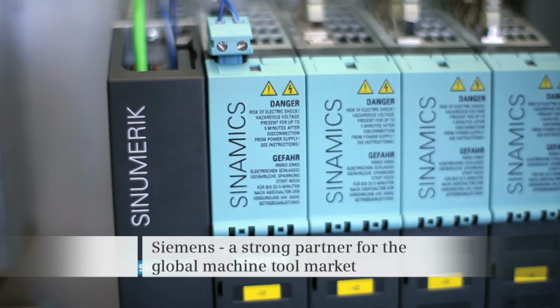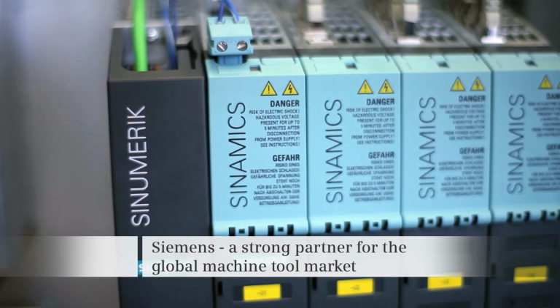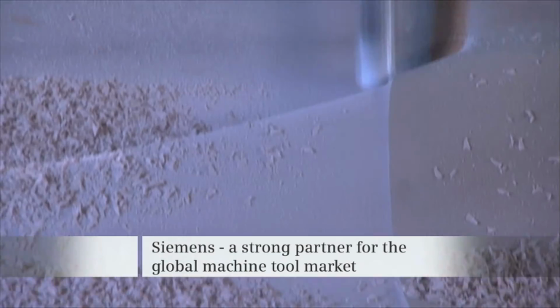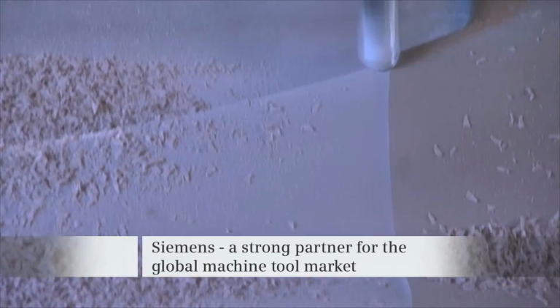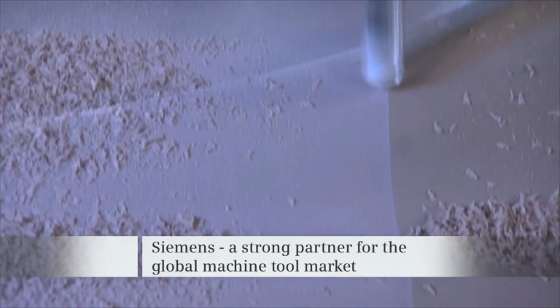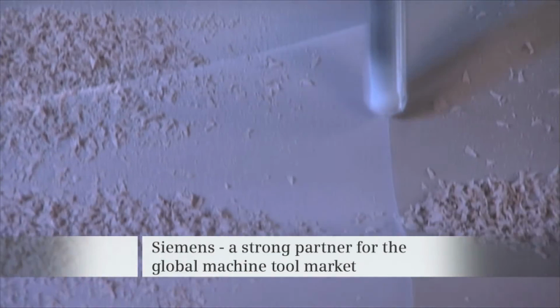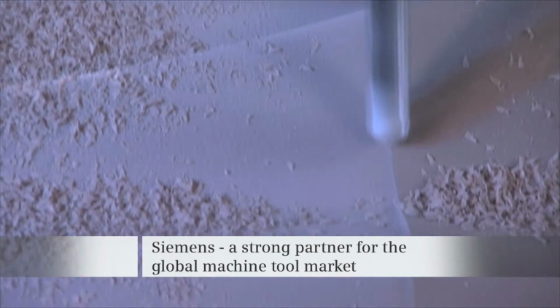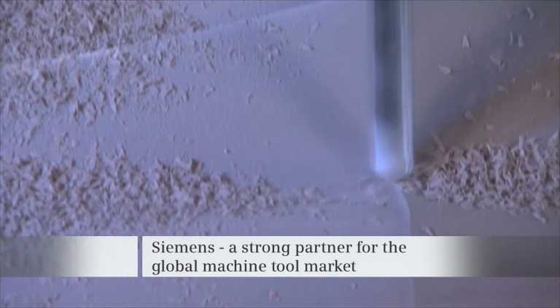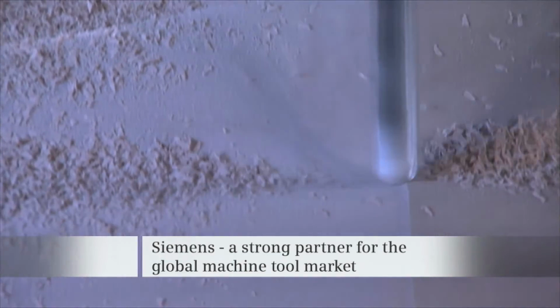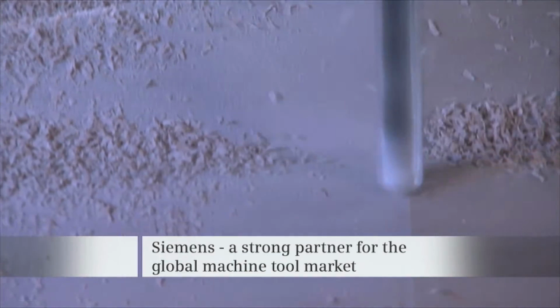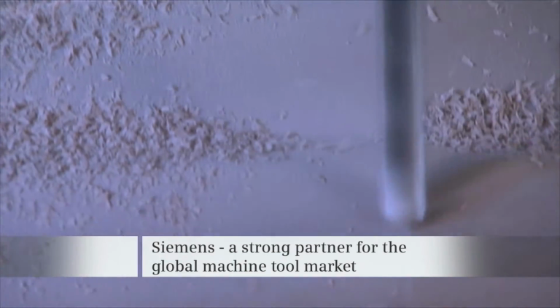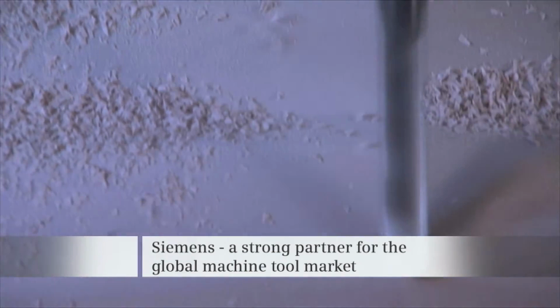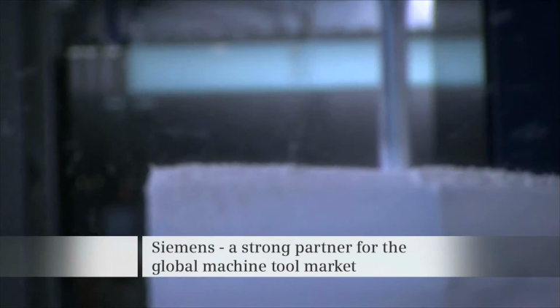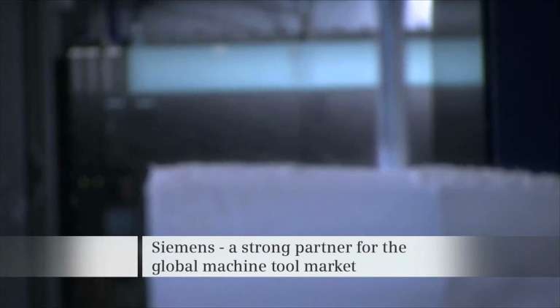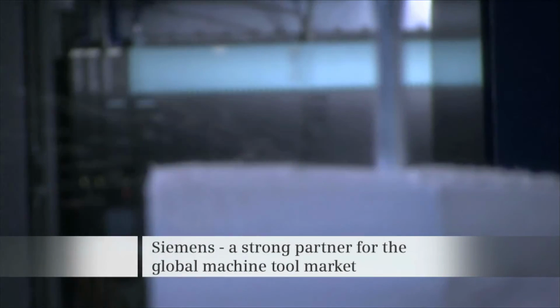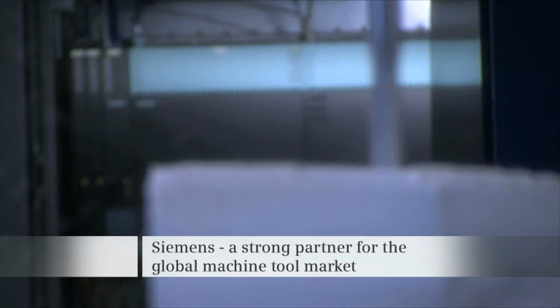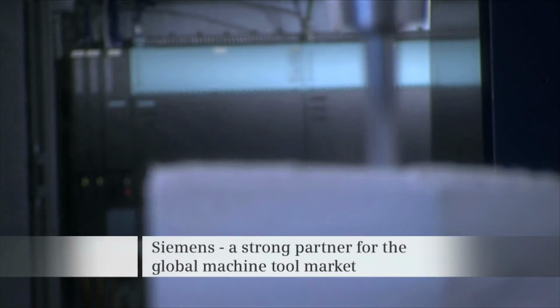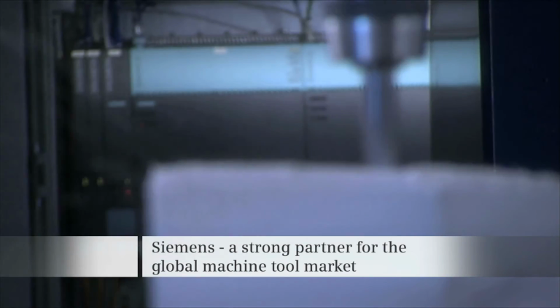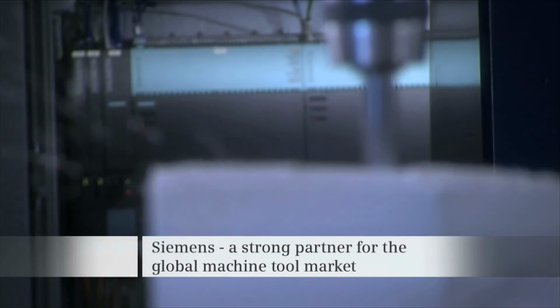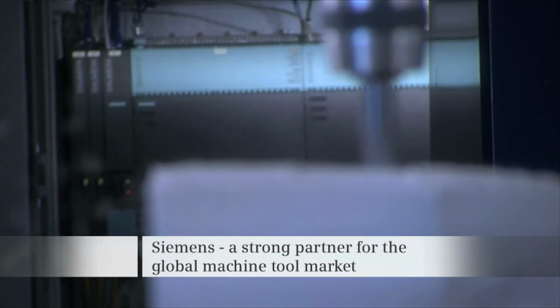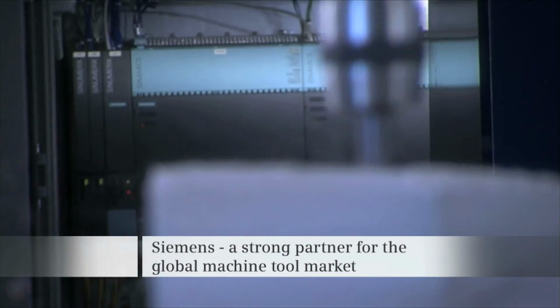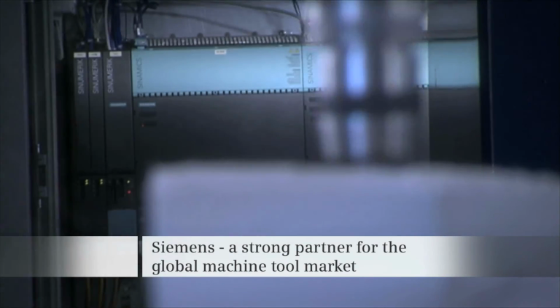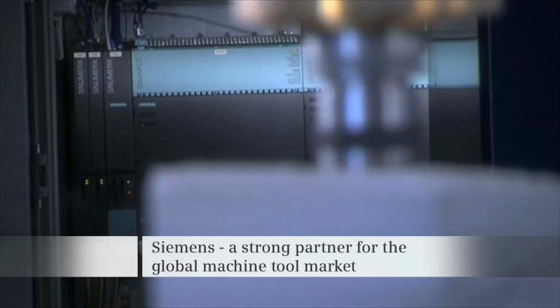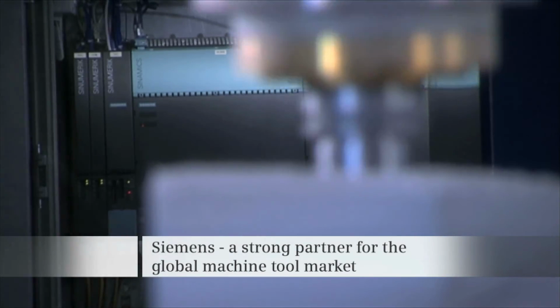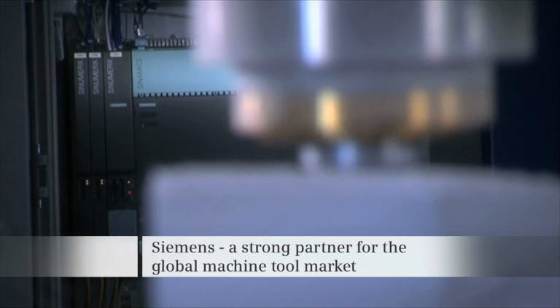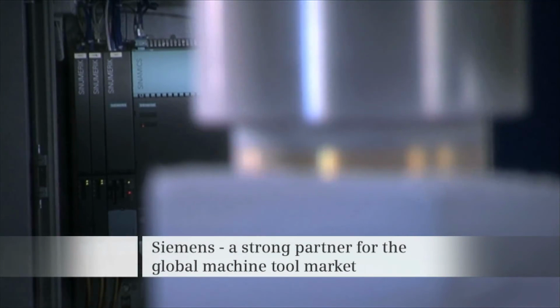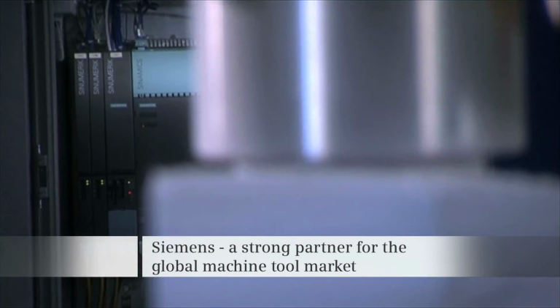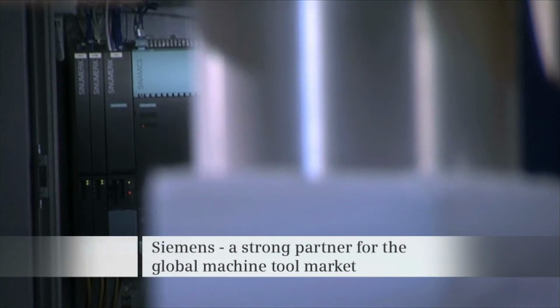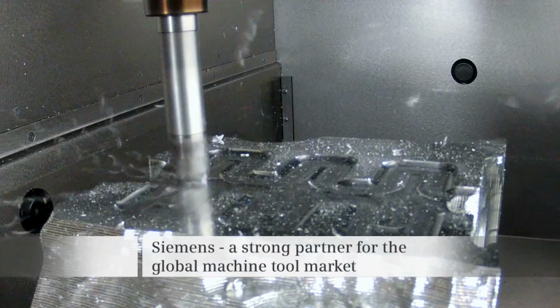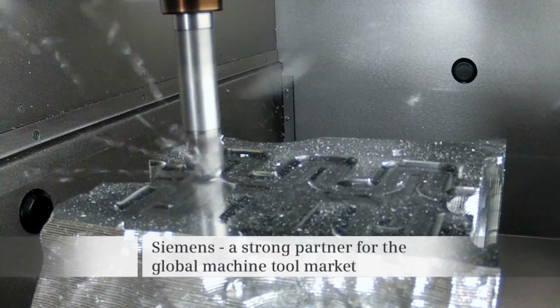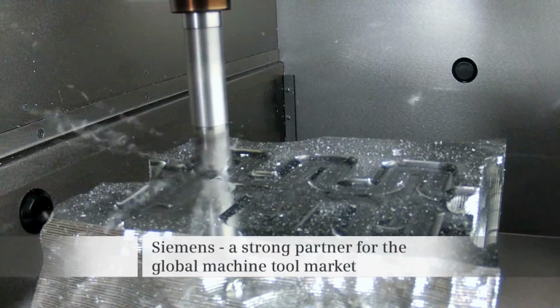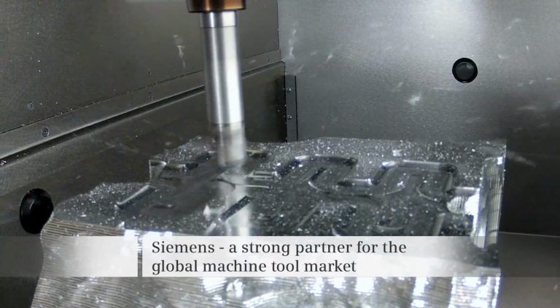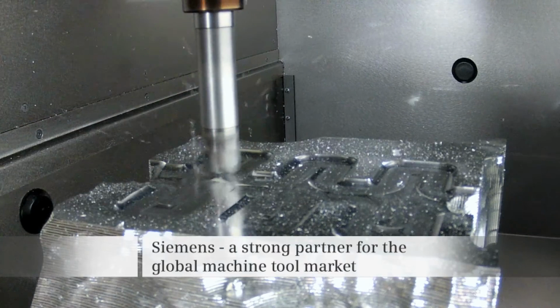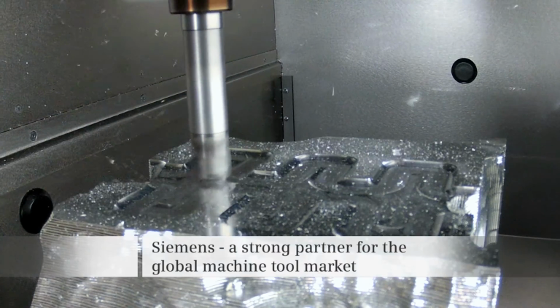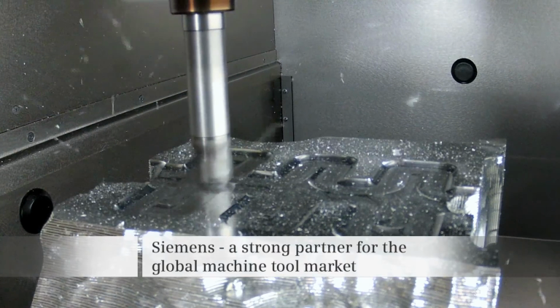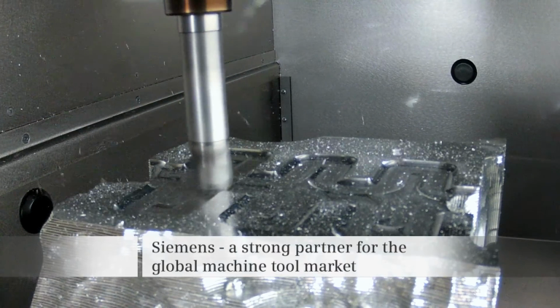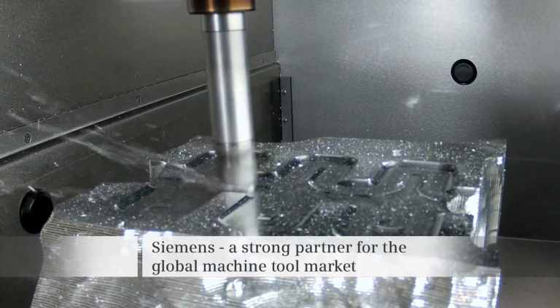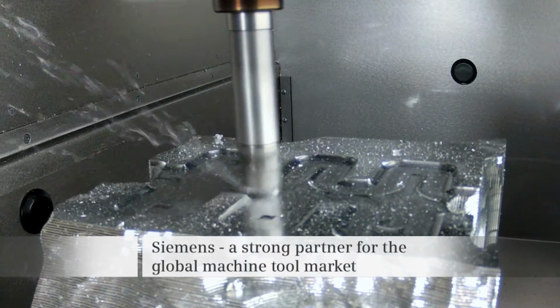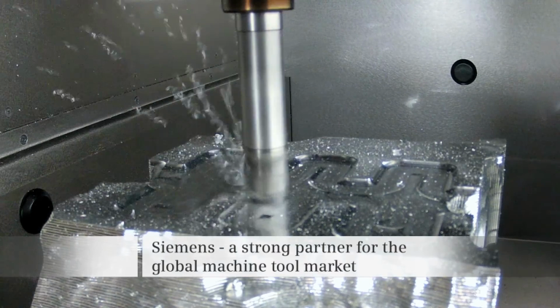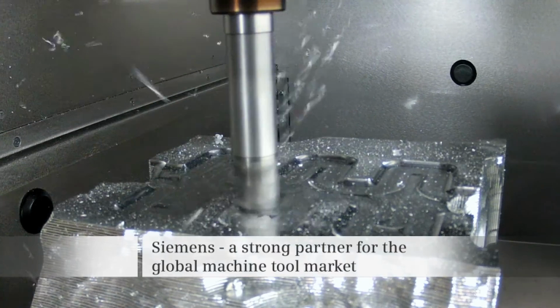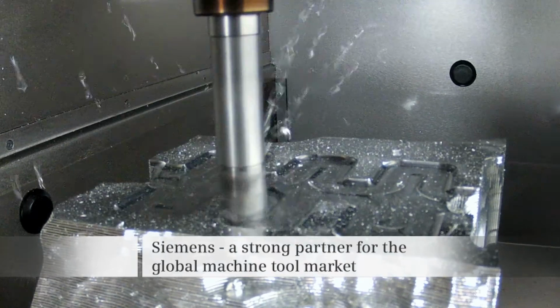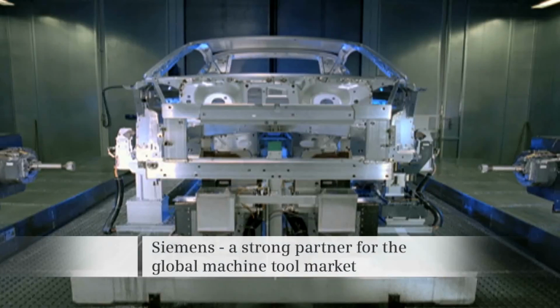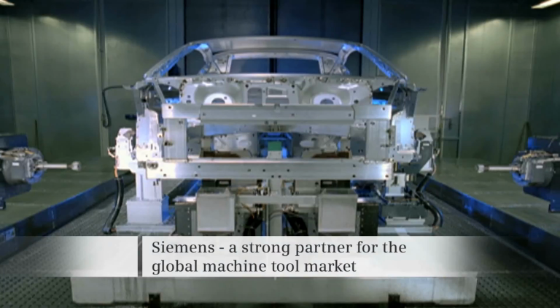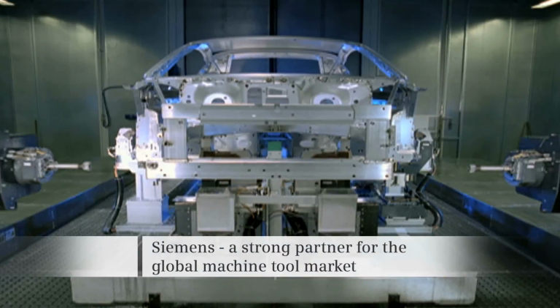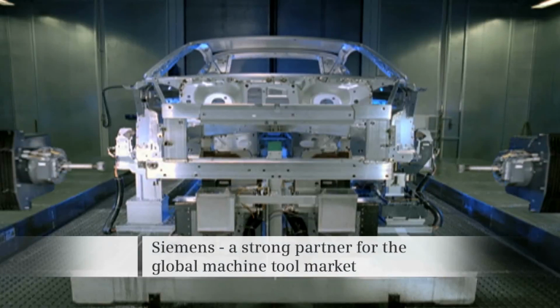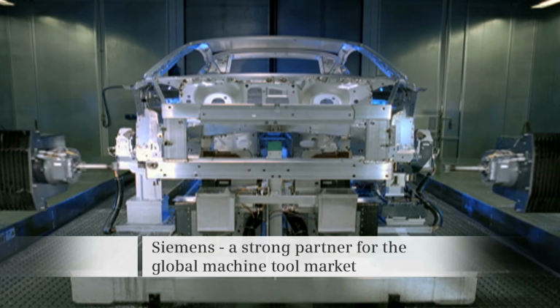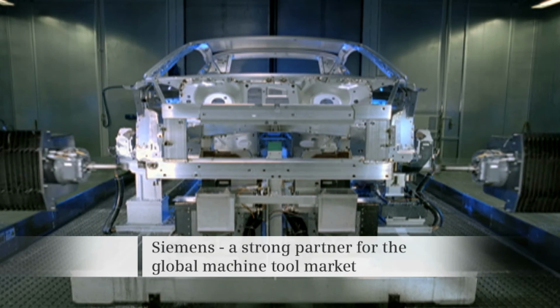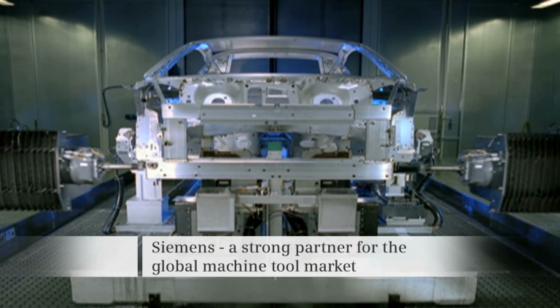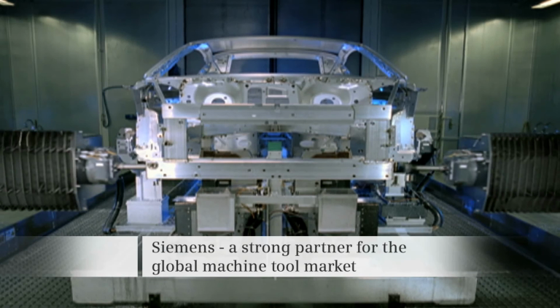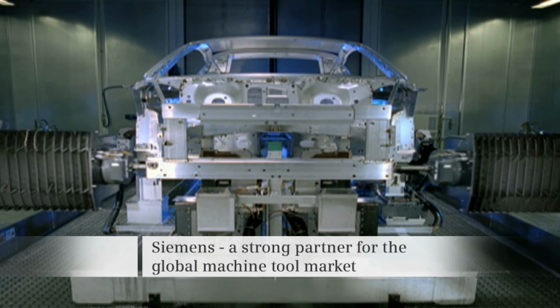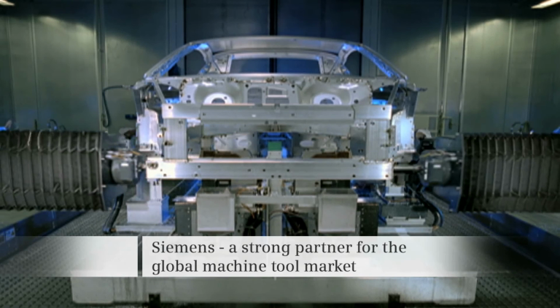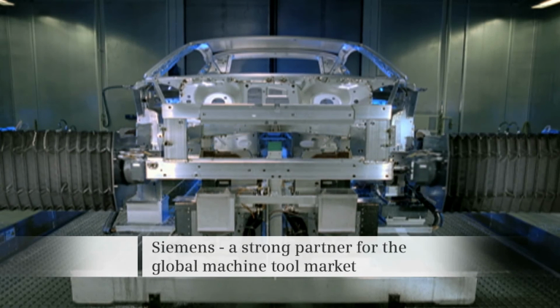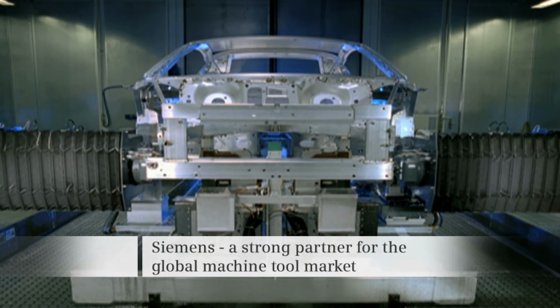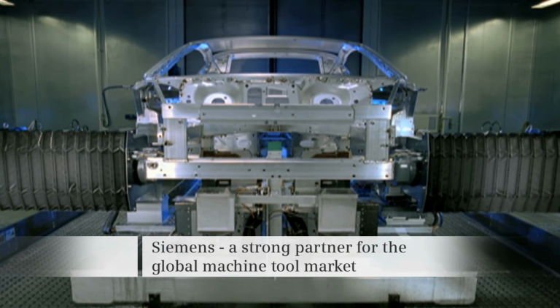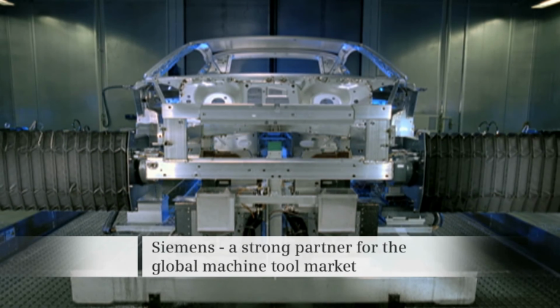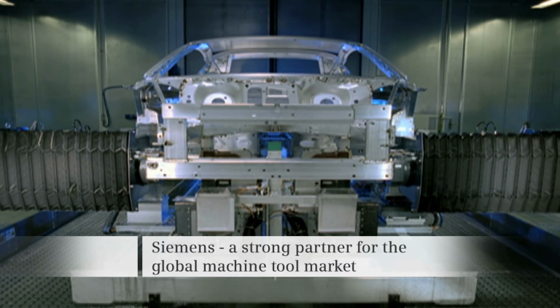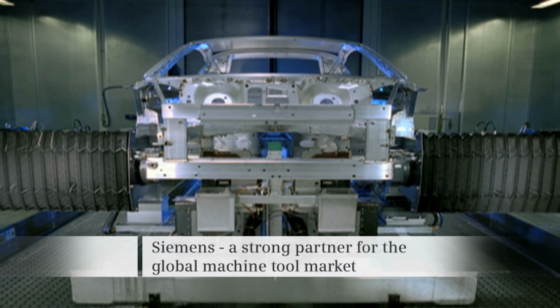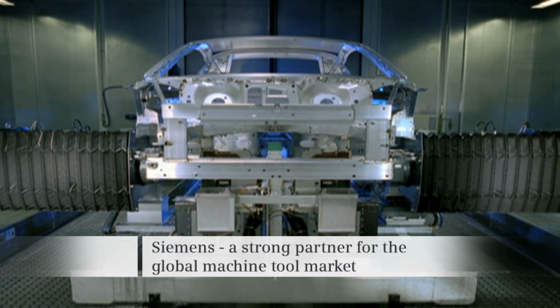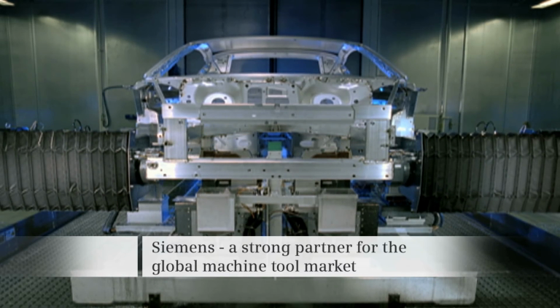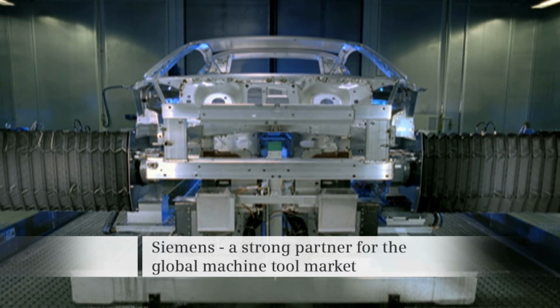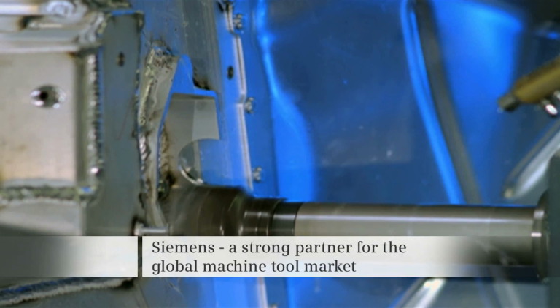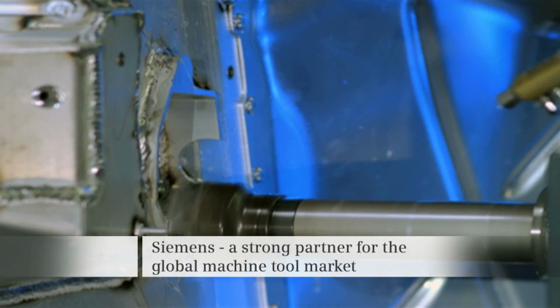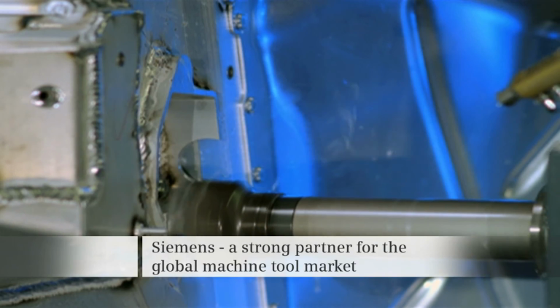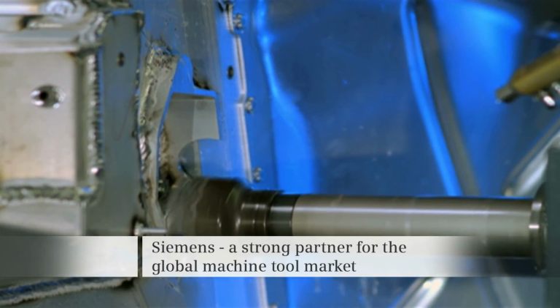Higher productivity with Sinumerik. Siemens ensures that every production model is a success.